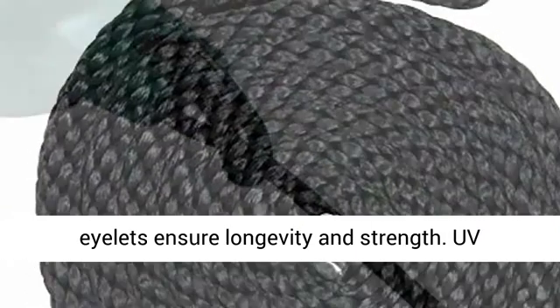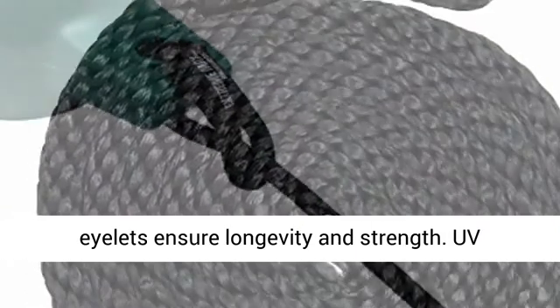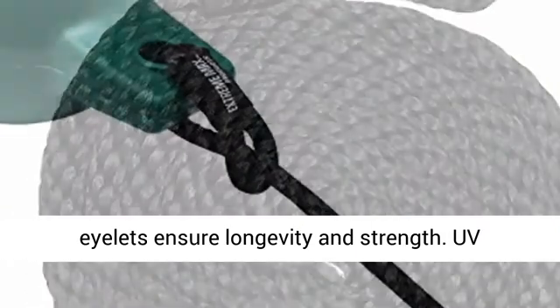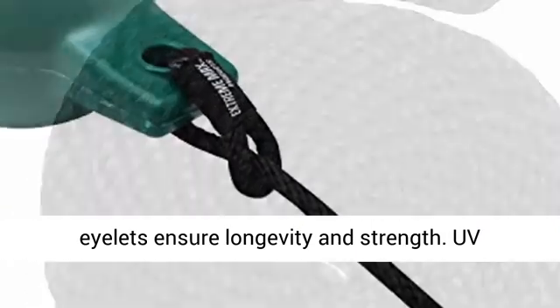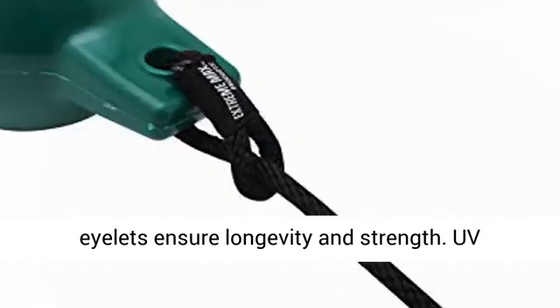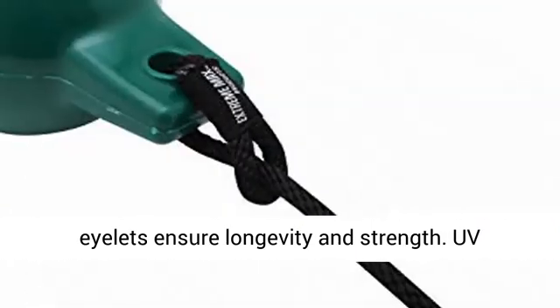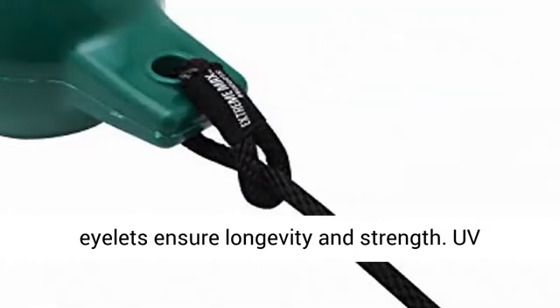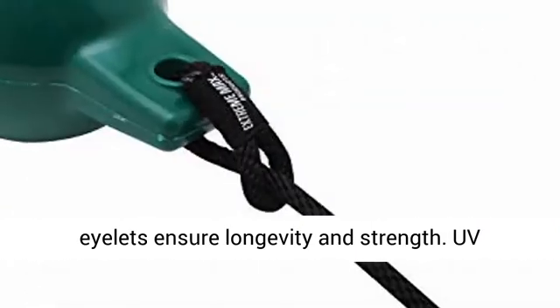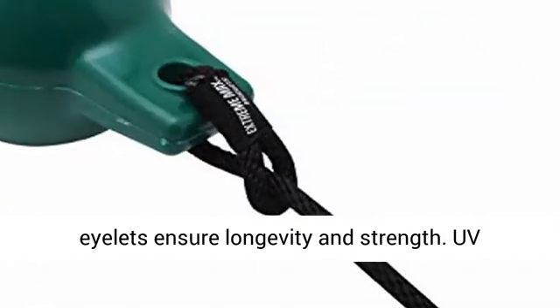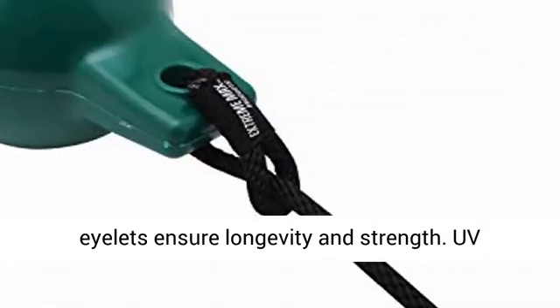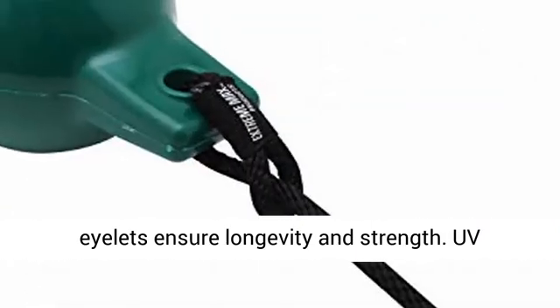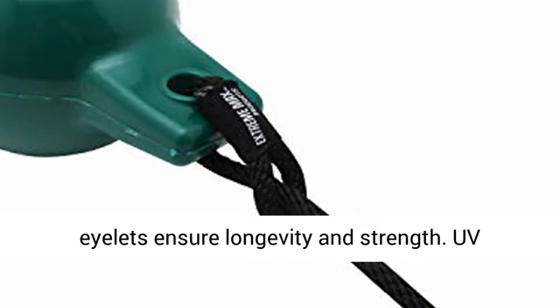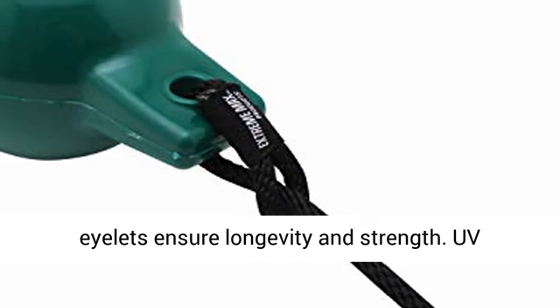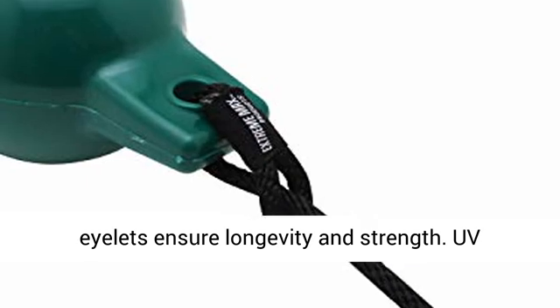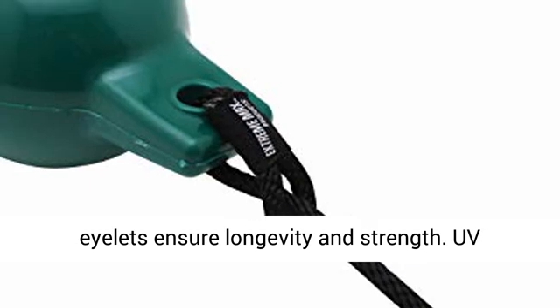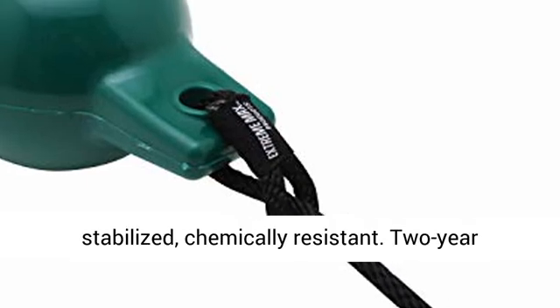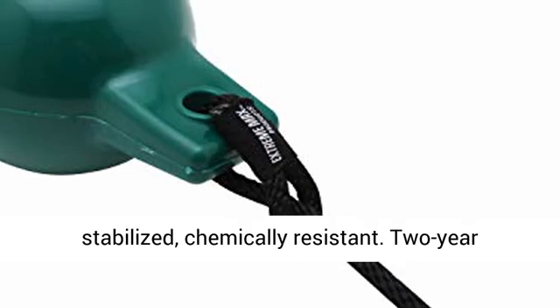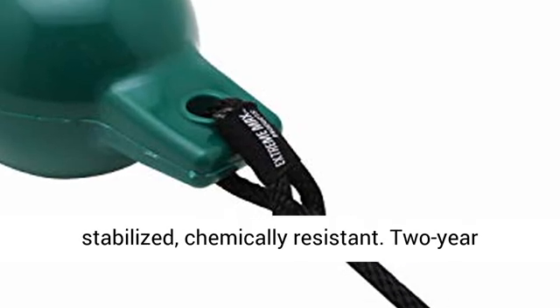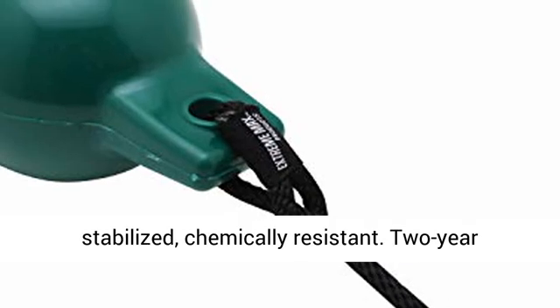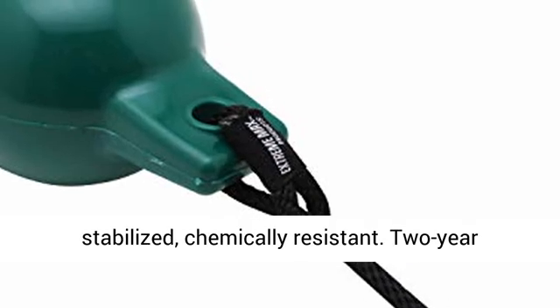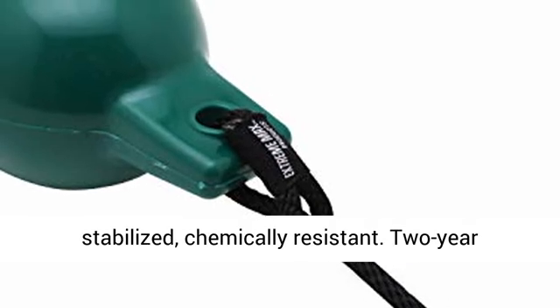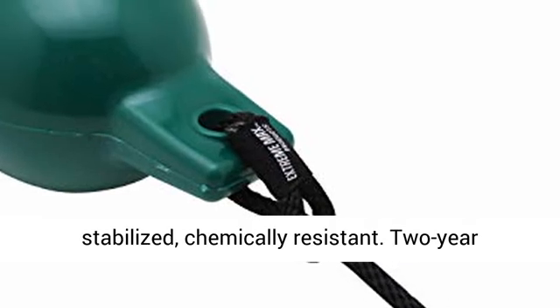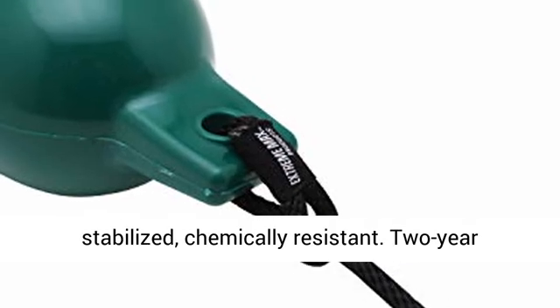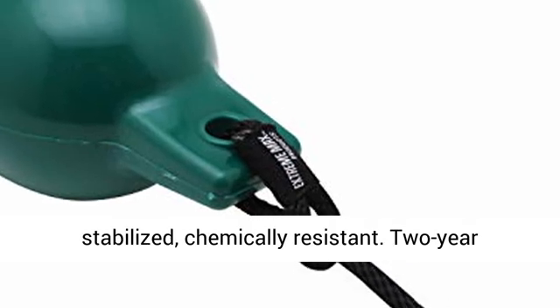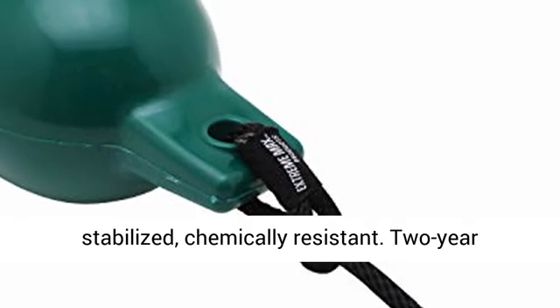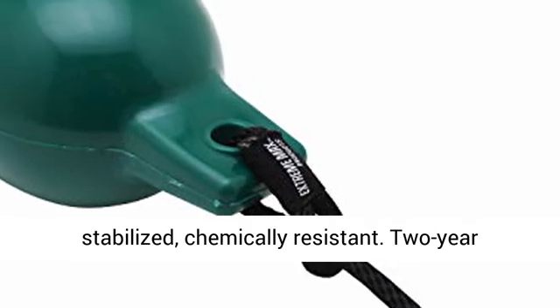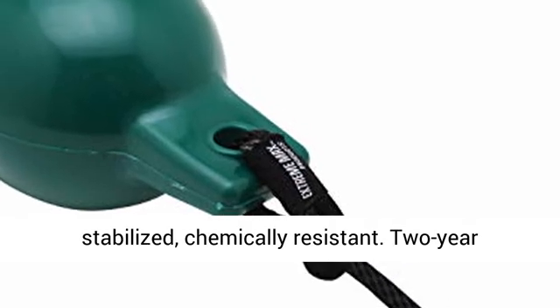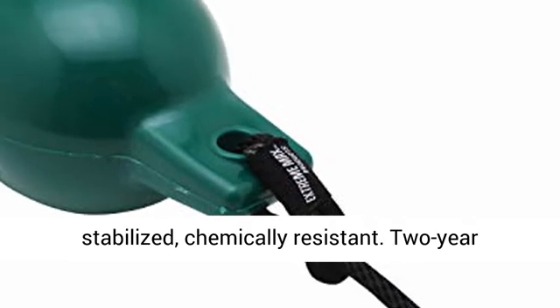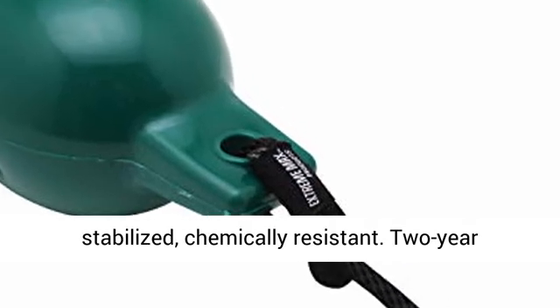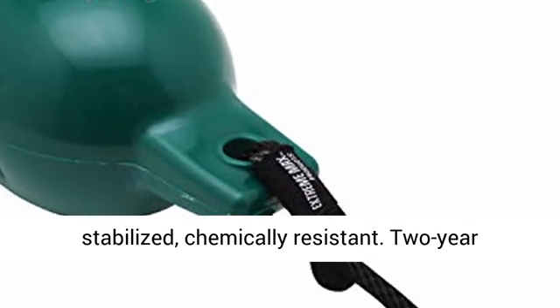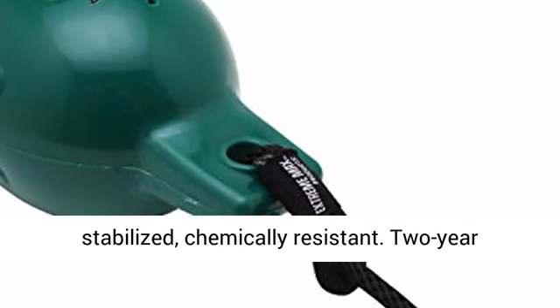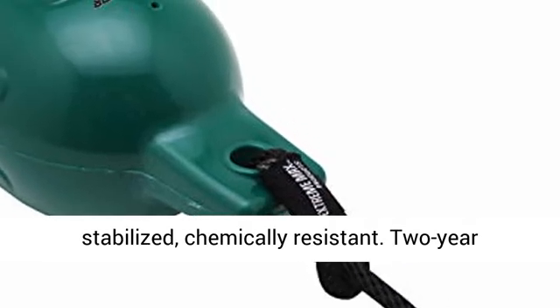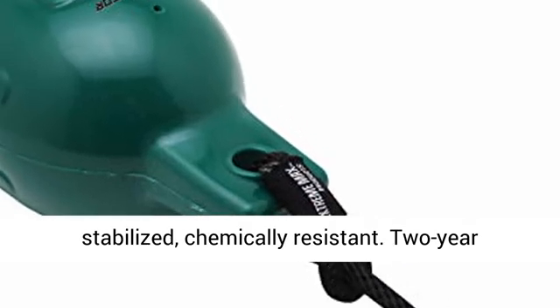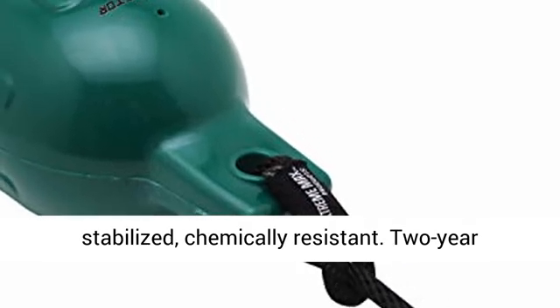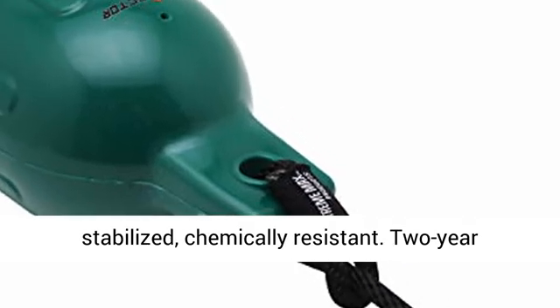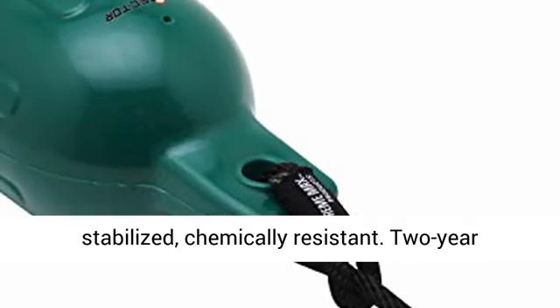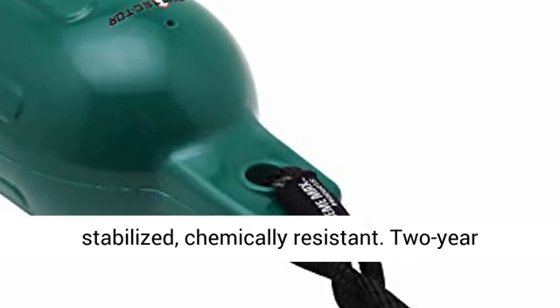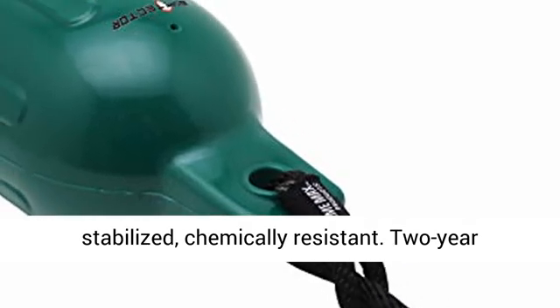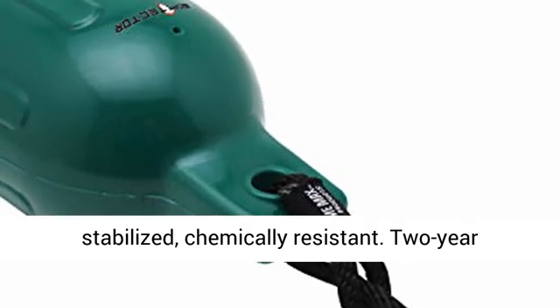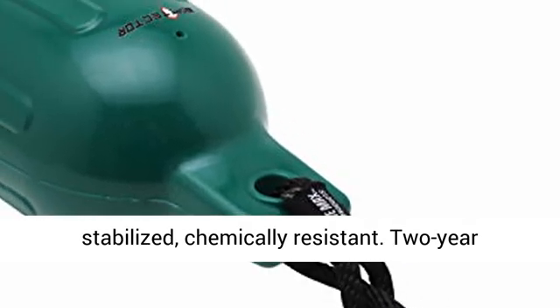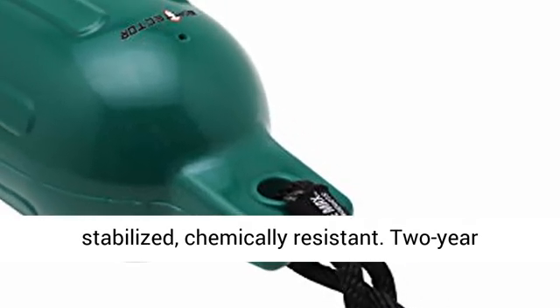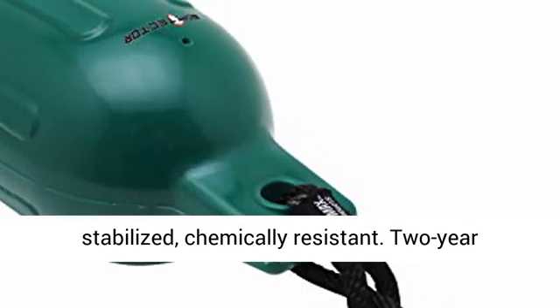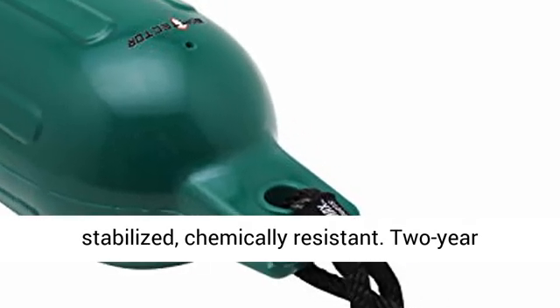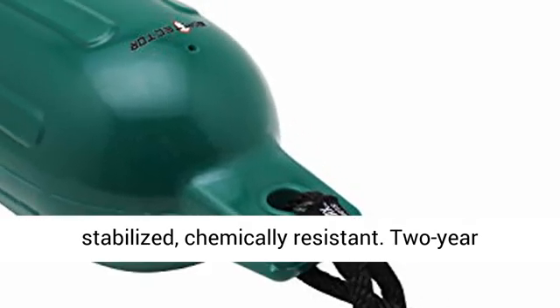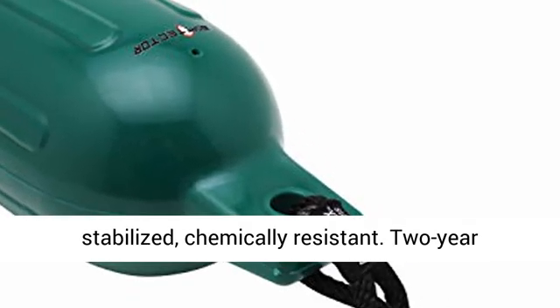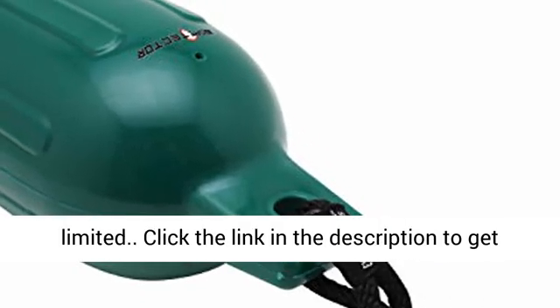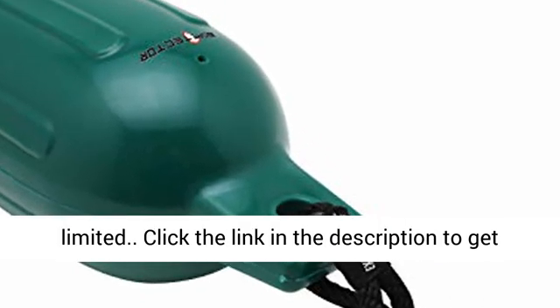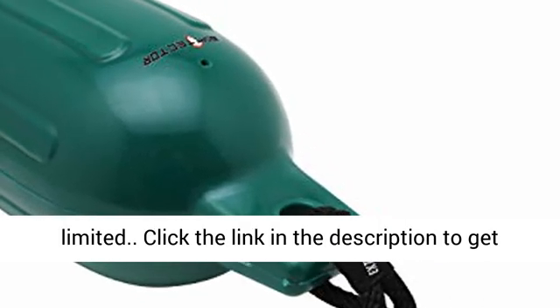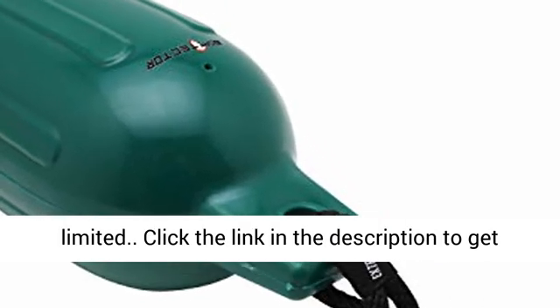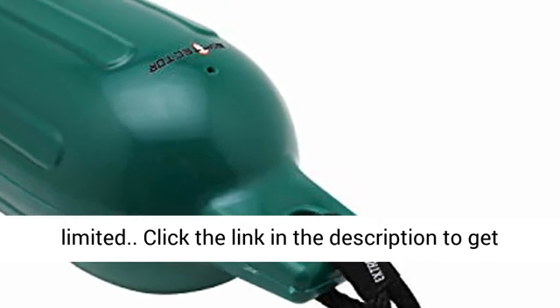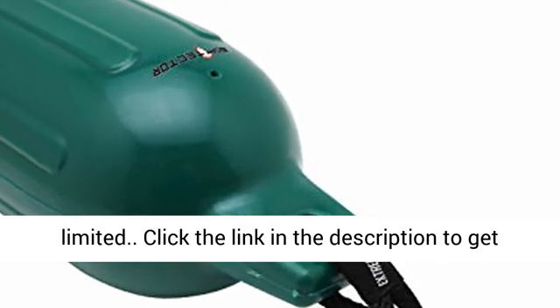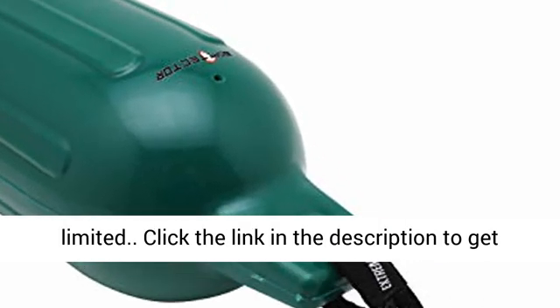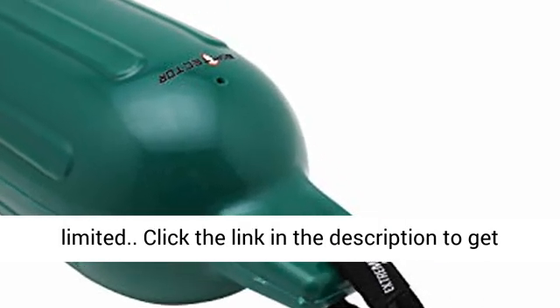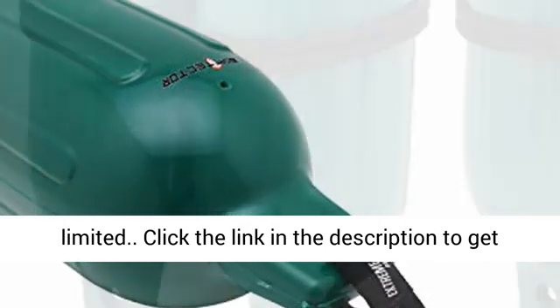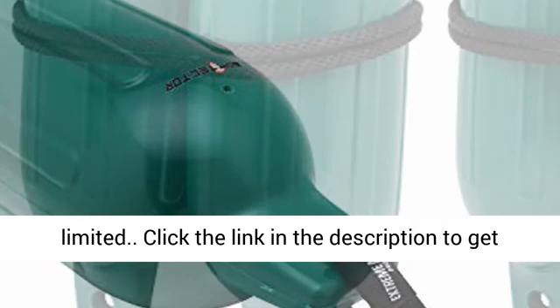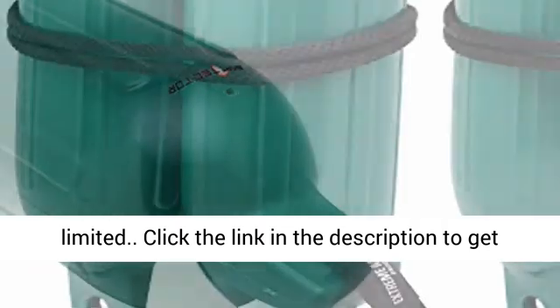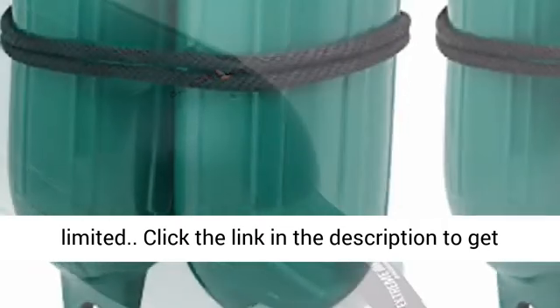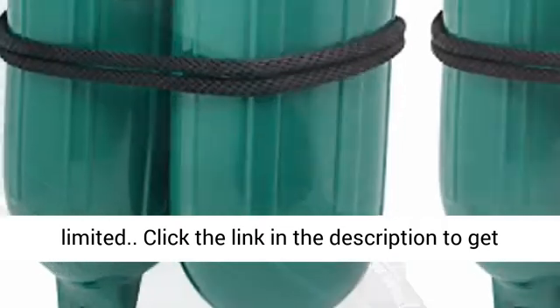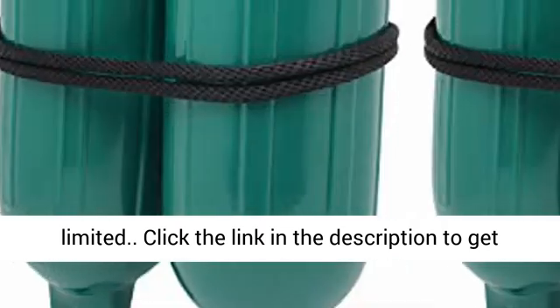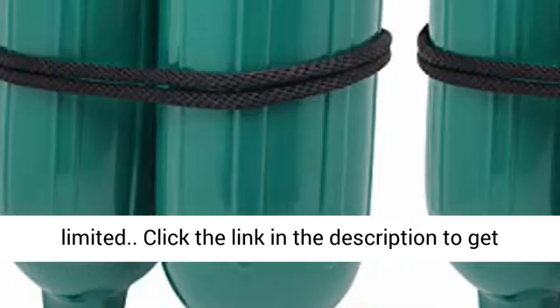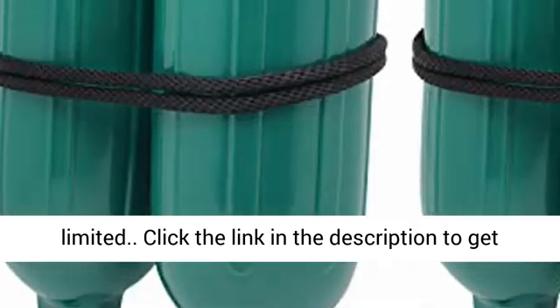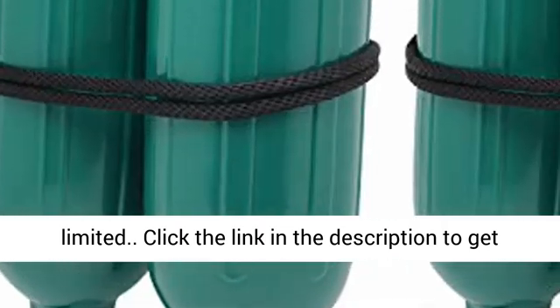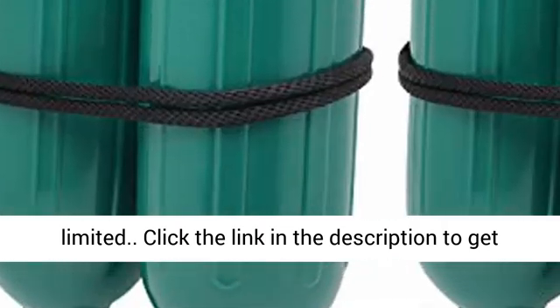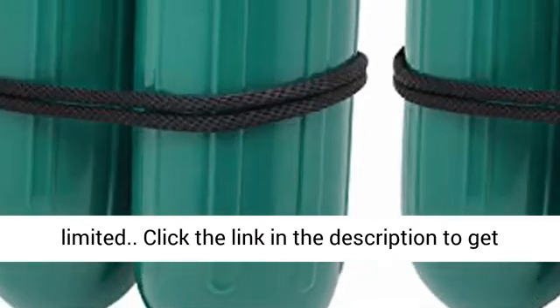Reinforced molded eyelets ensure longevity and strength. UV stabilized, chemically resistant. Two-year limited warranty.